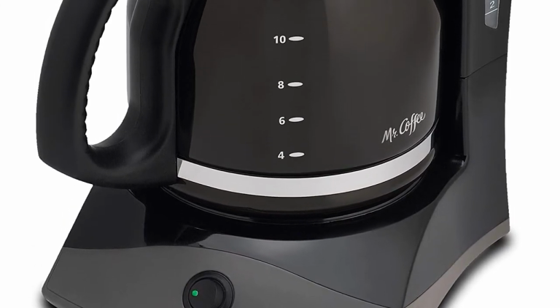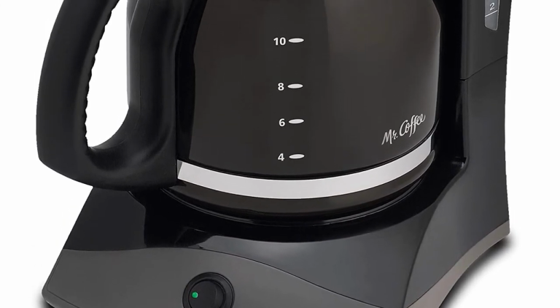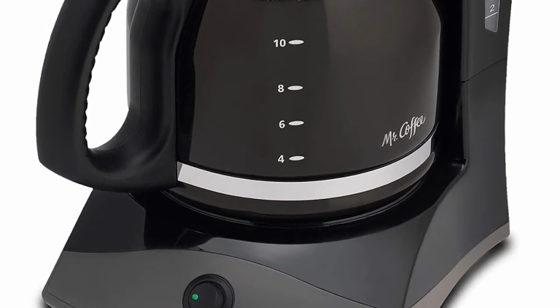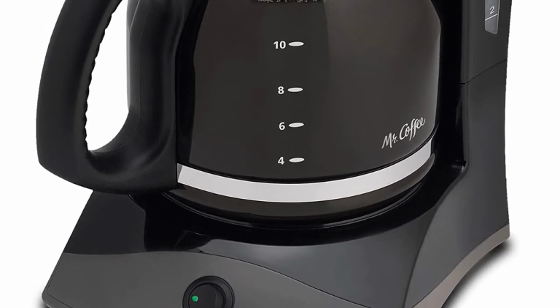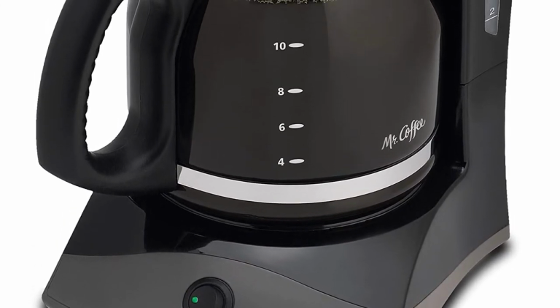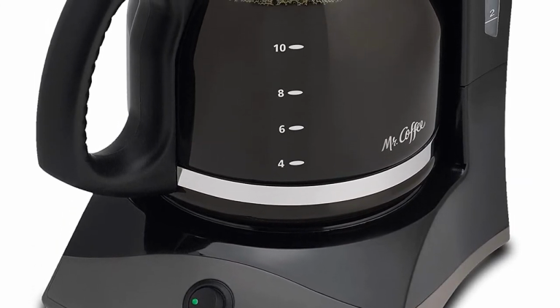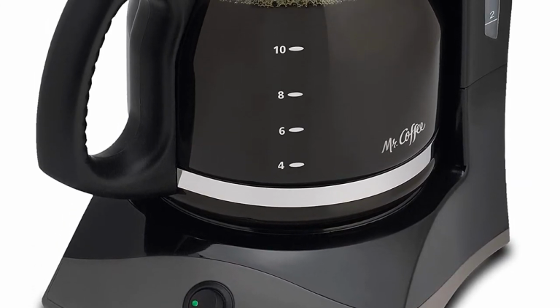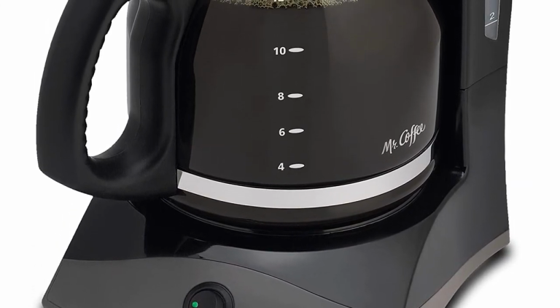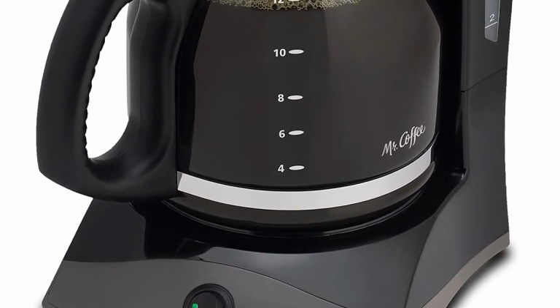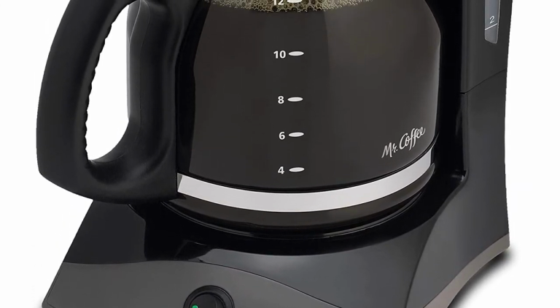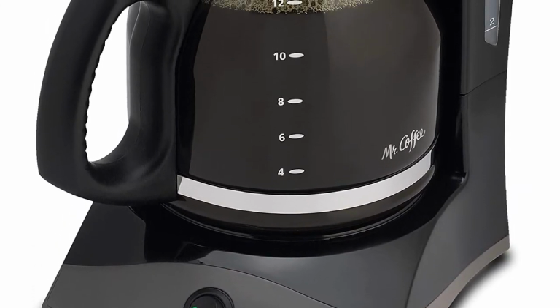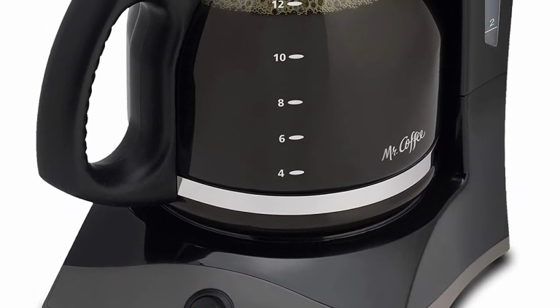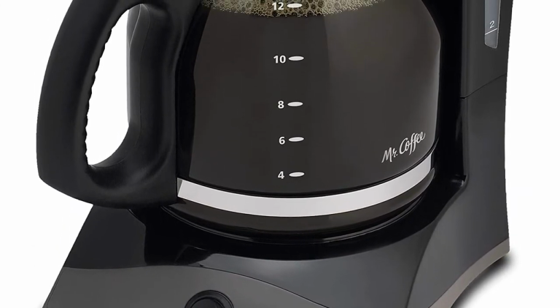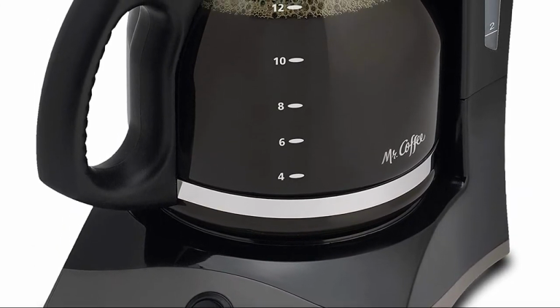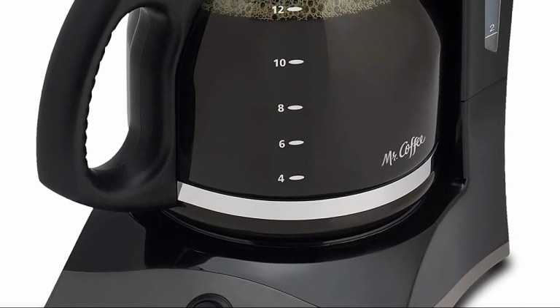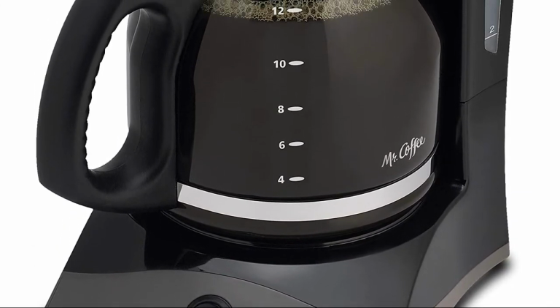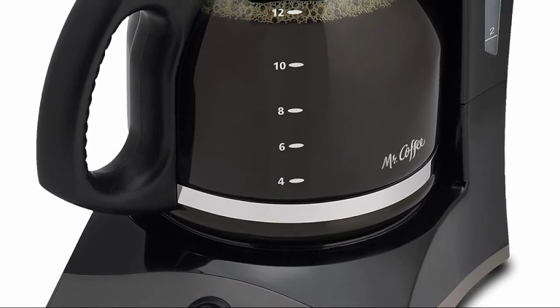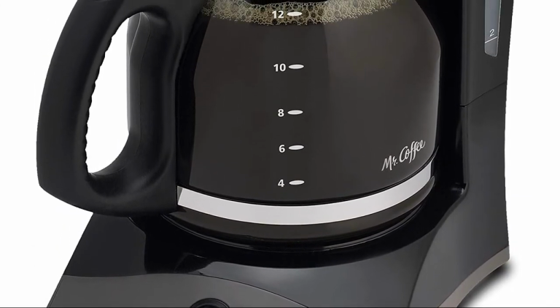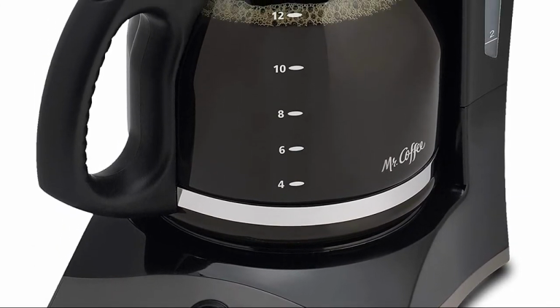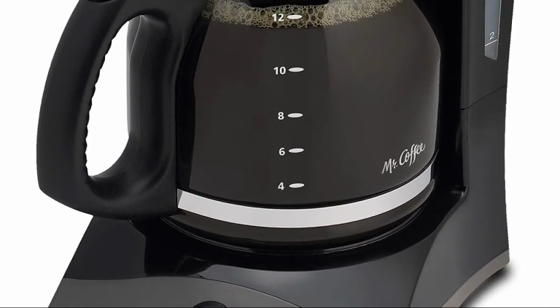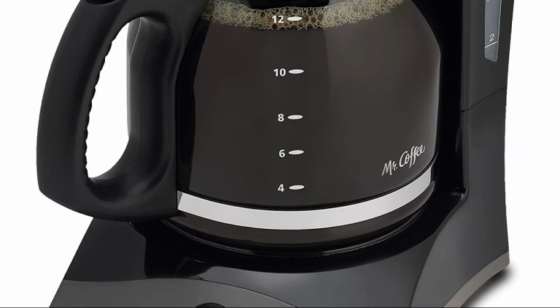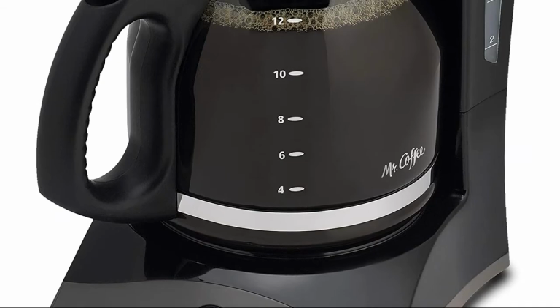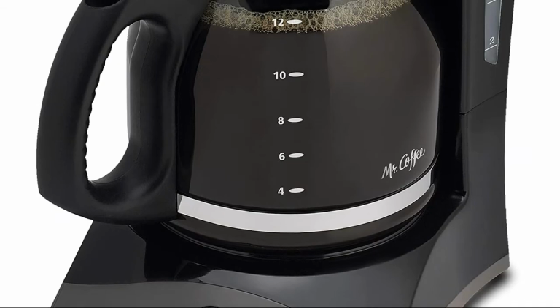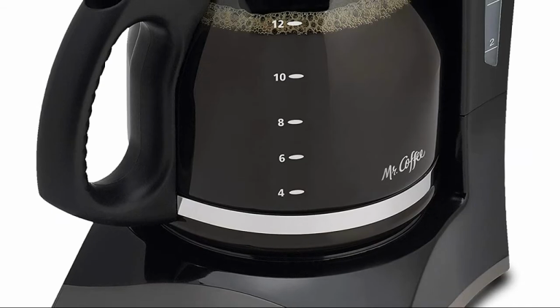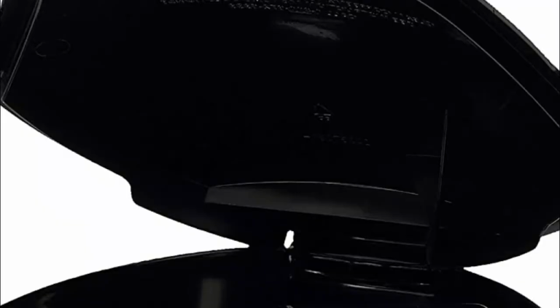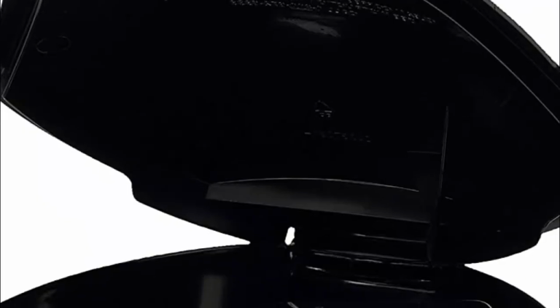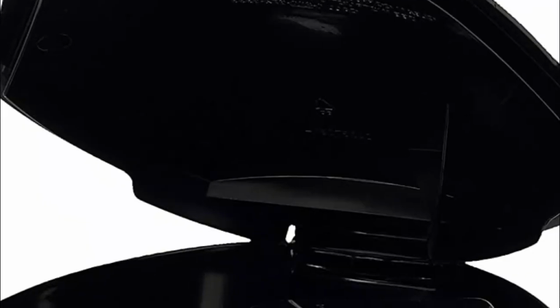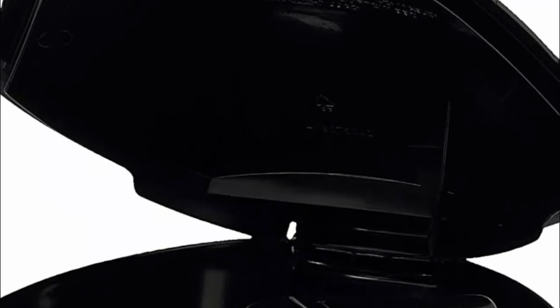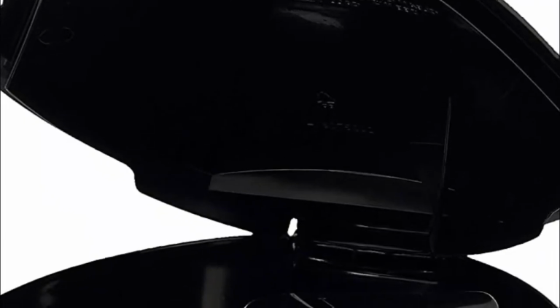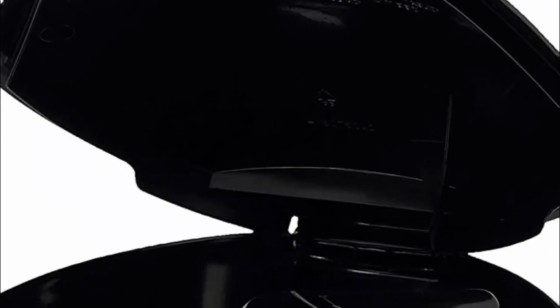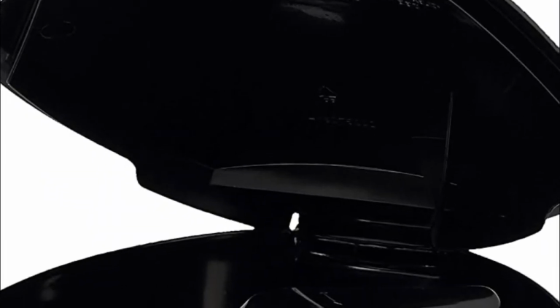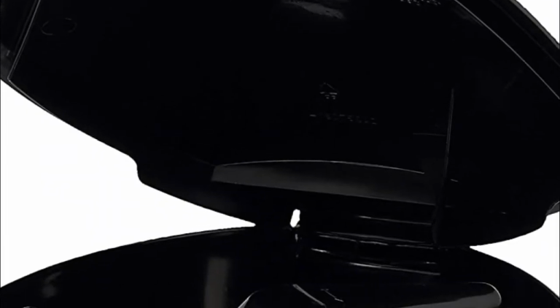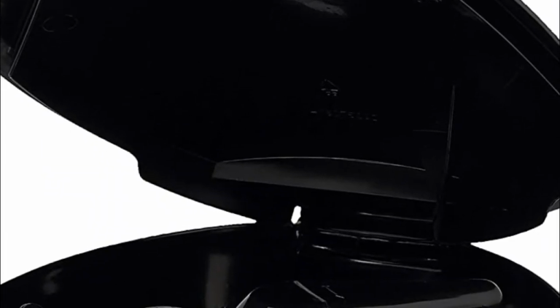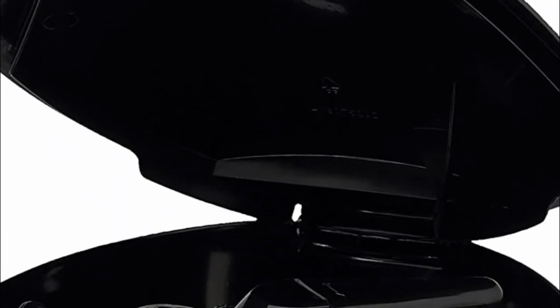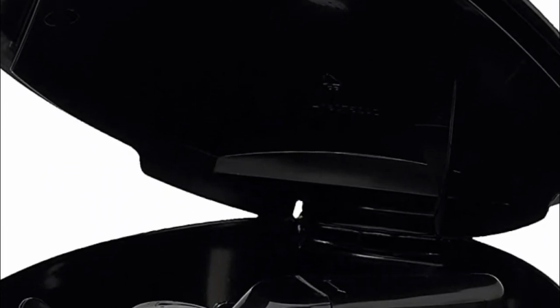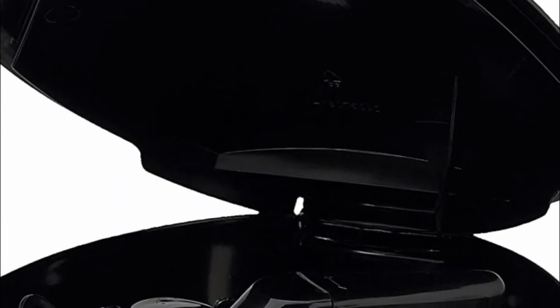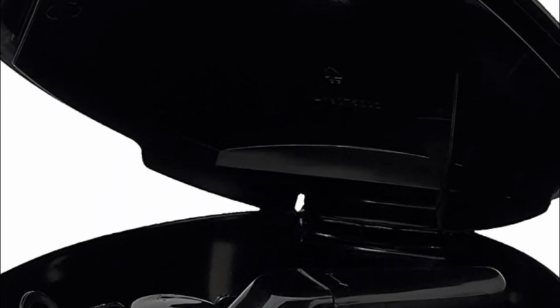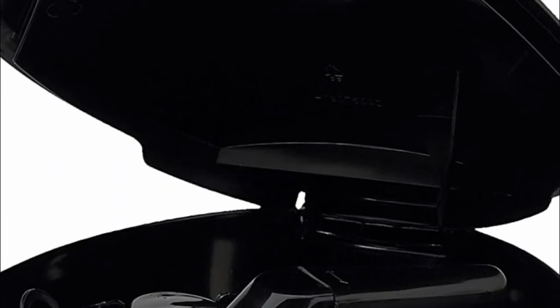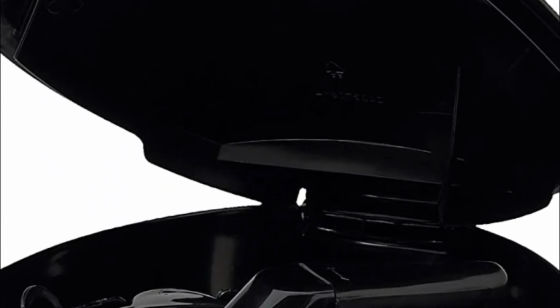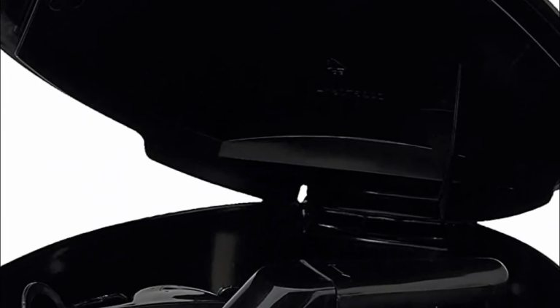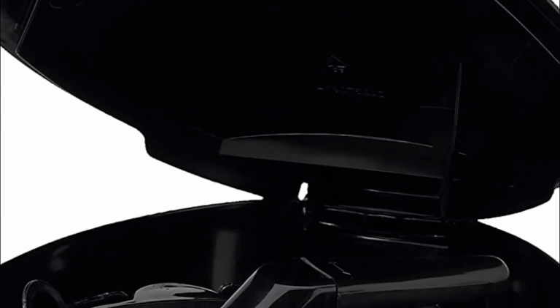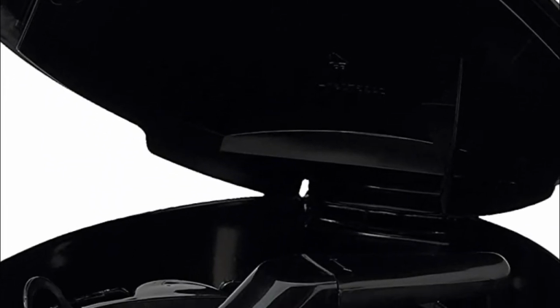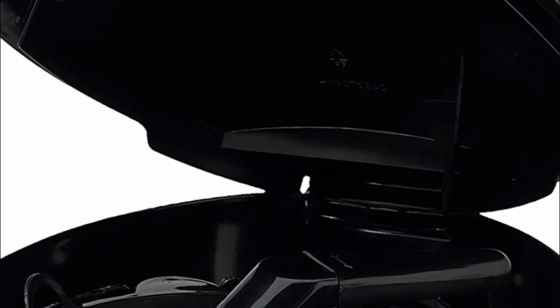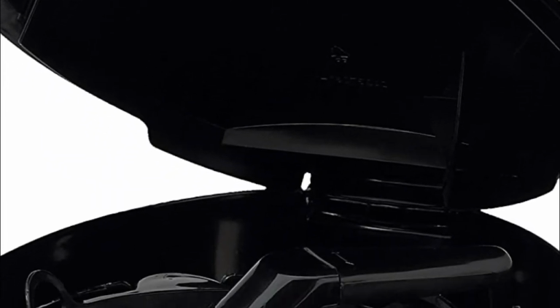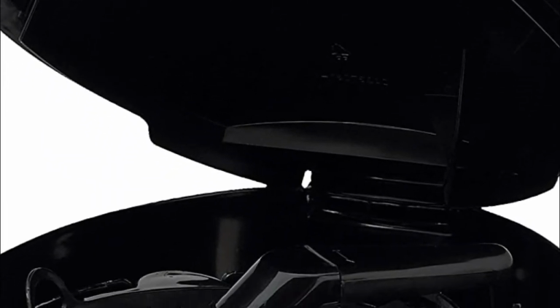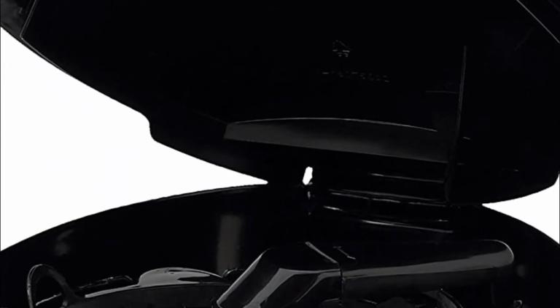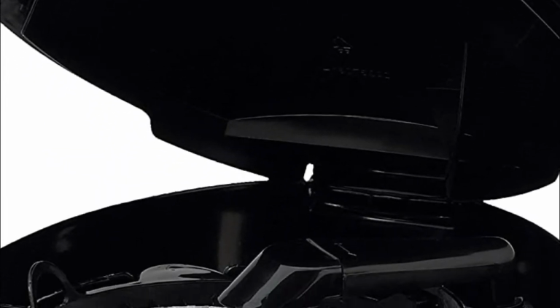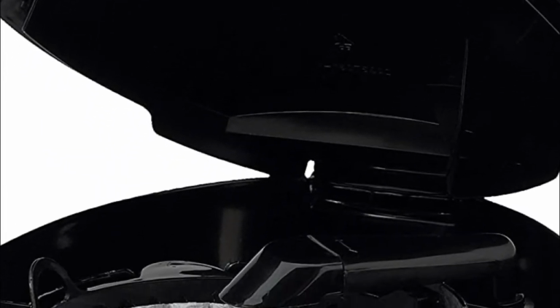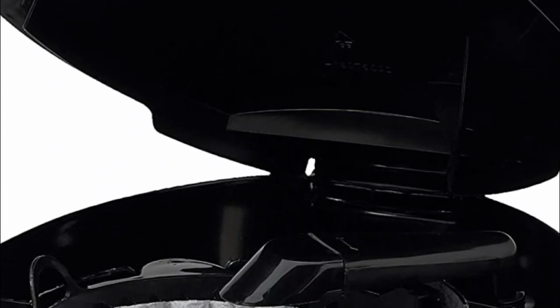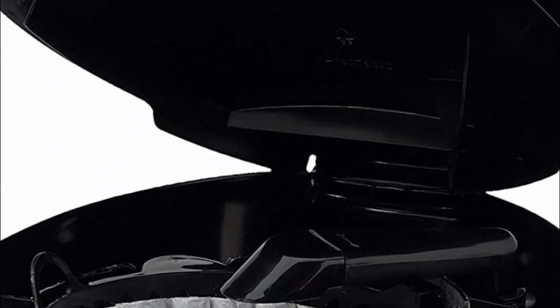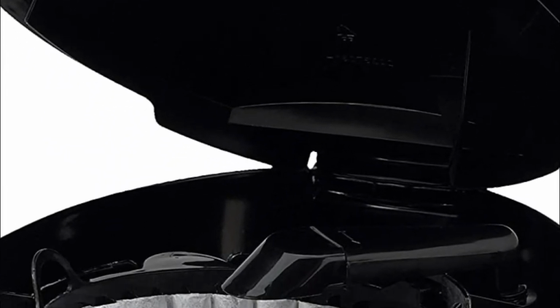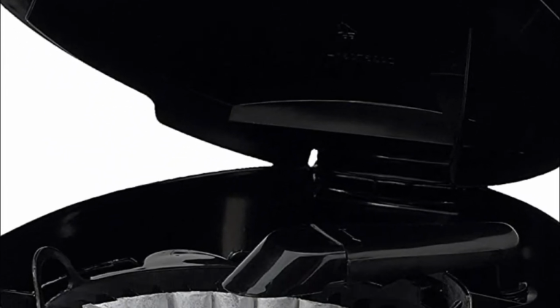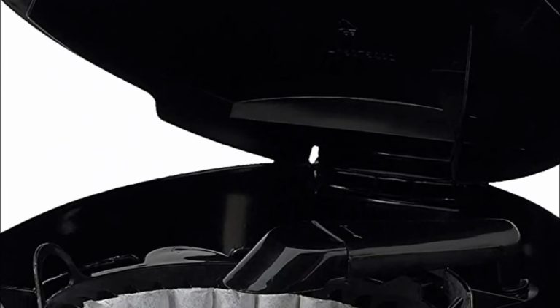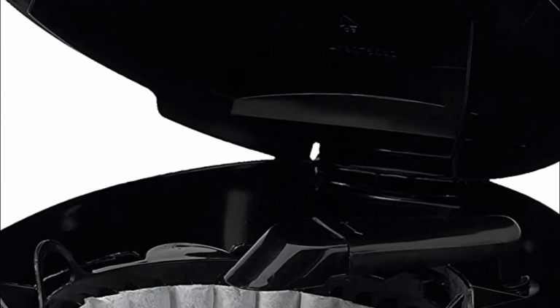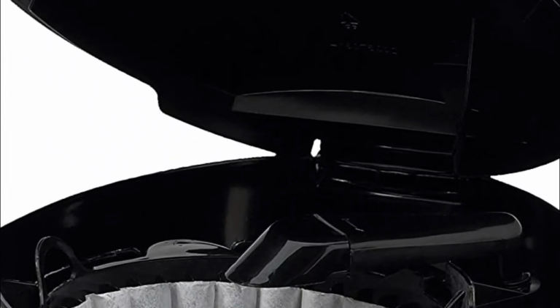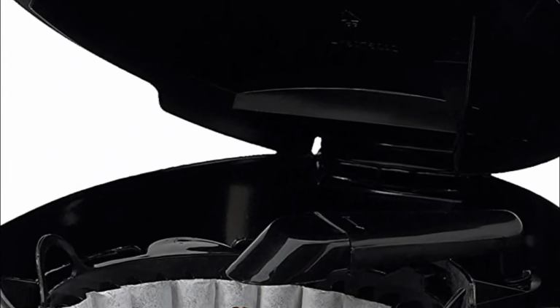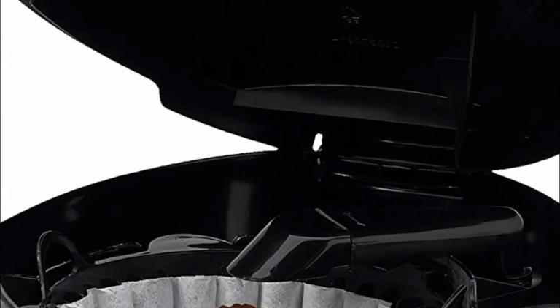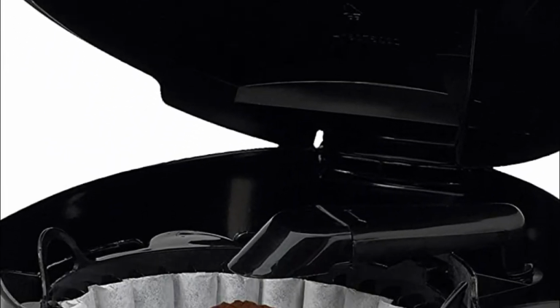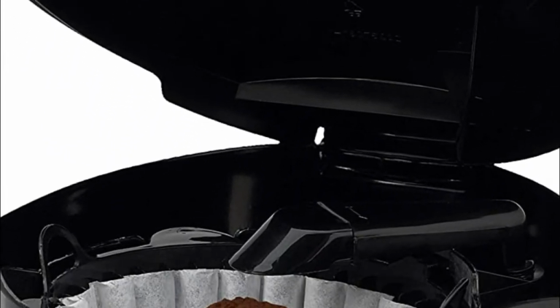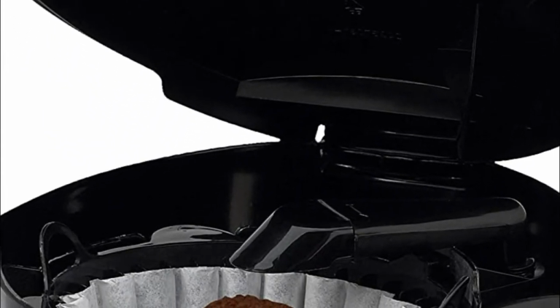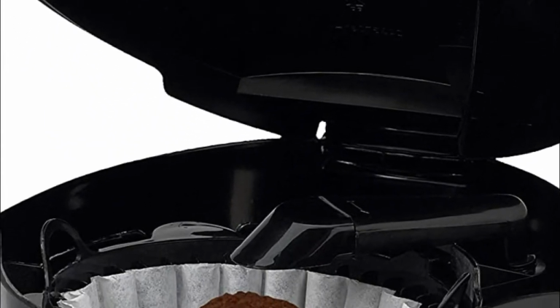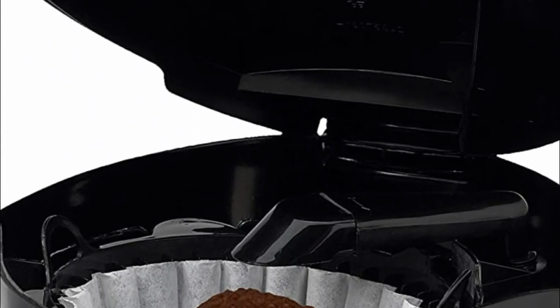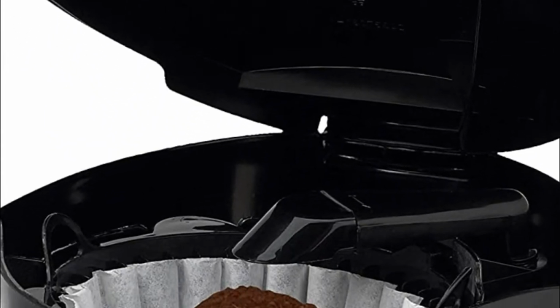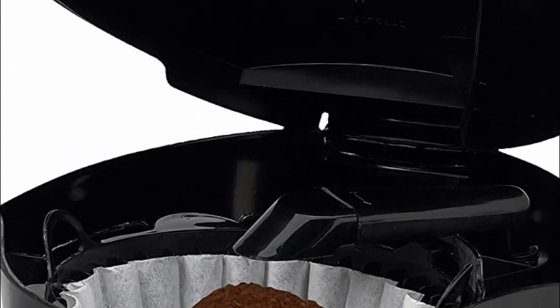Grab-a-cup auto-pause stops the brew cycle if you need a cup before brewing is finished. Easy cord storage eliminates counter clutter.